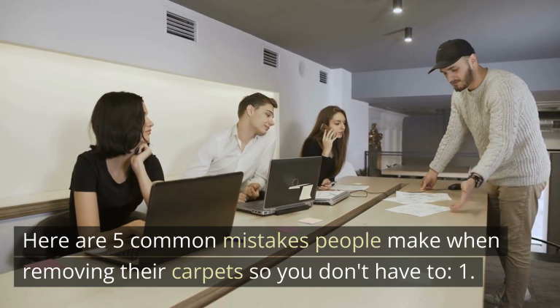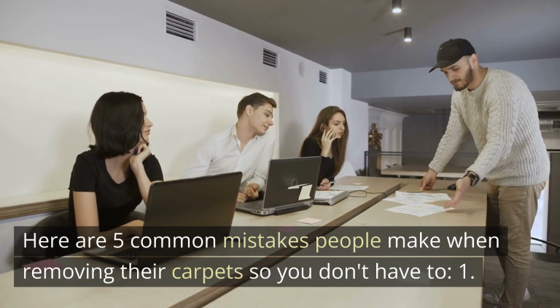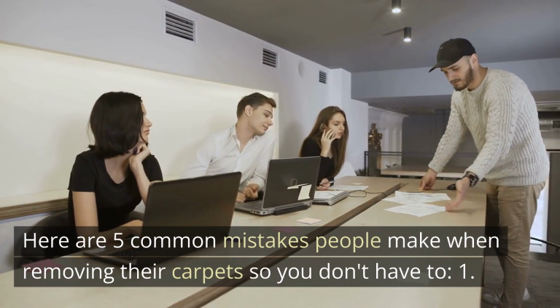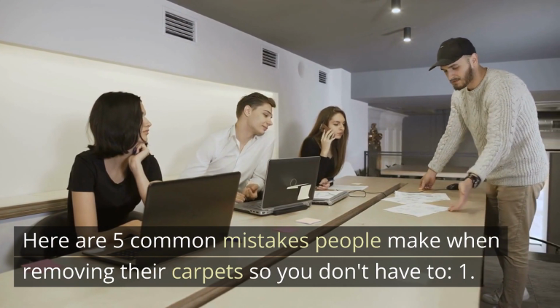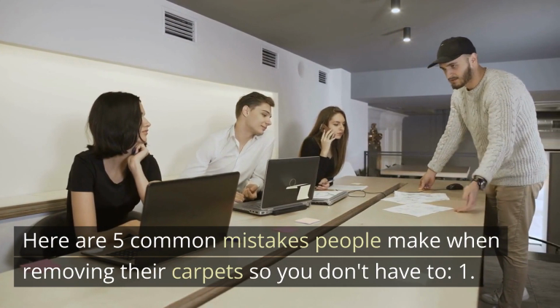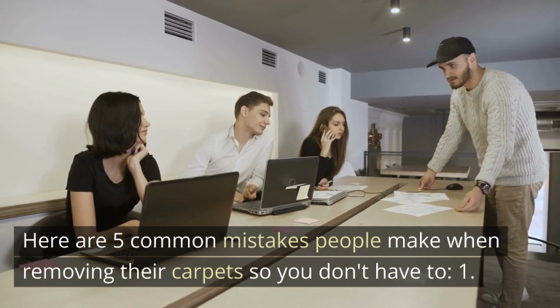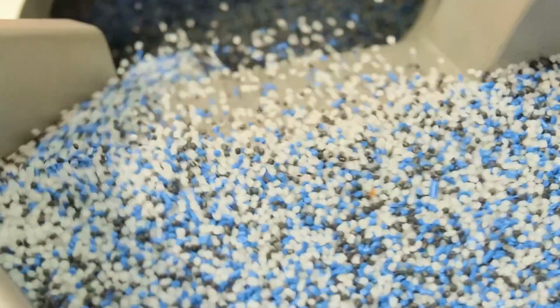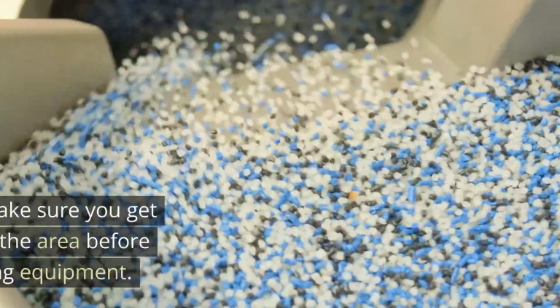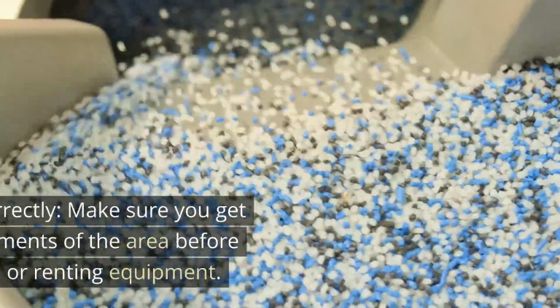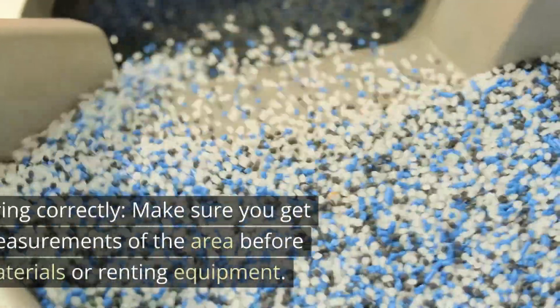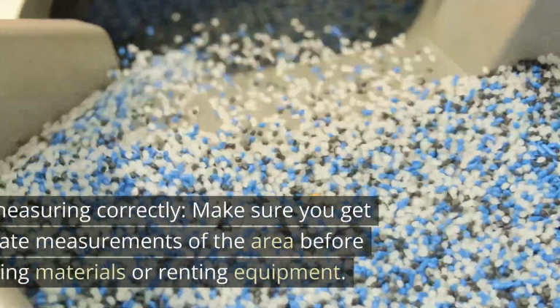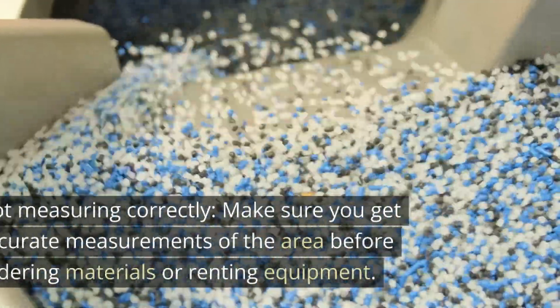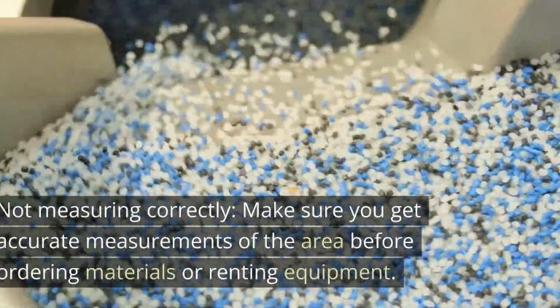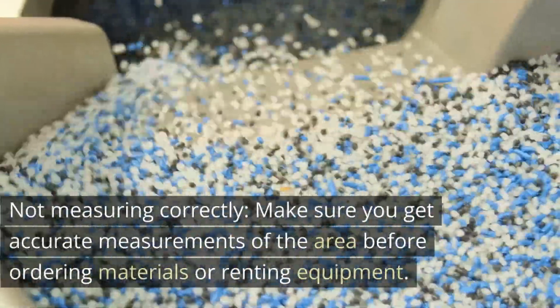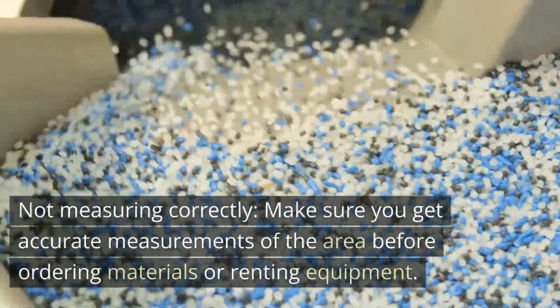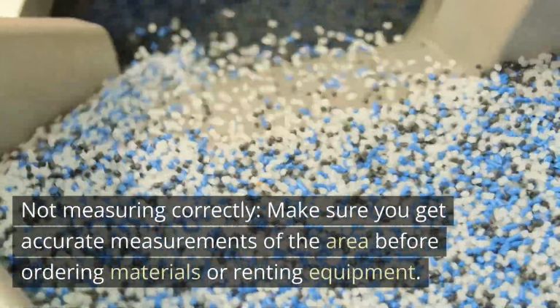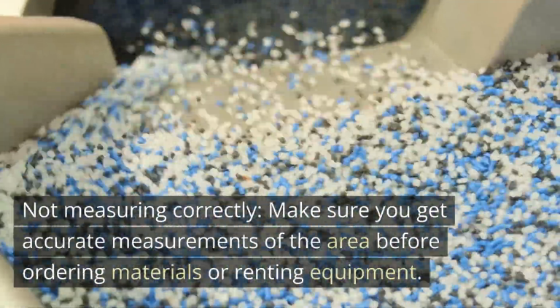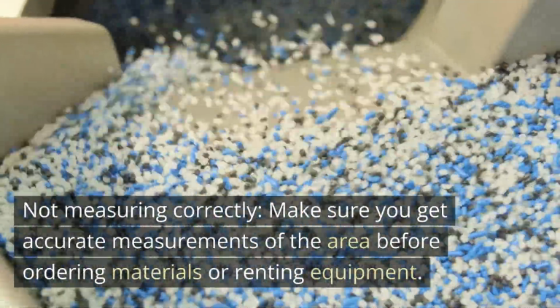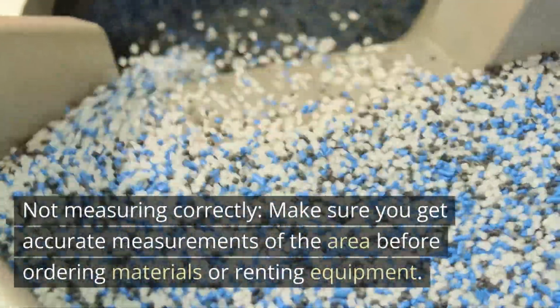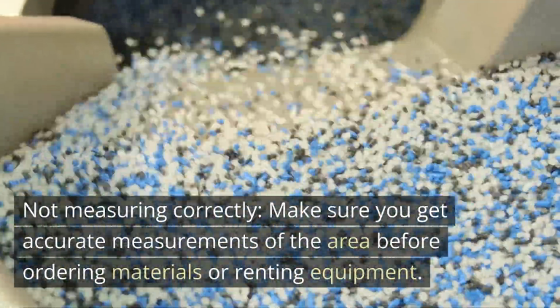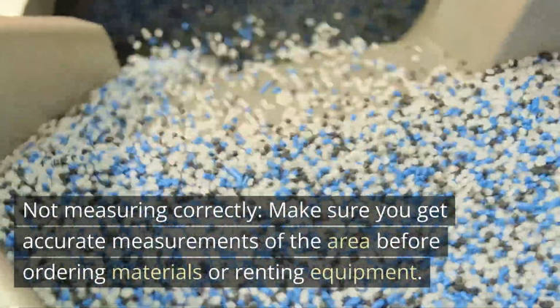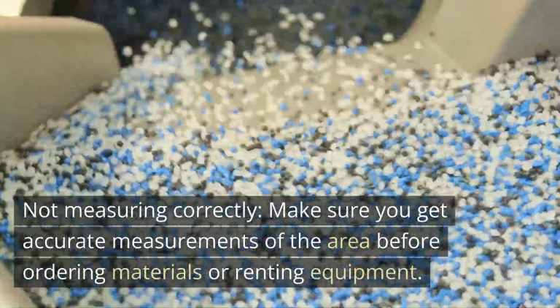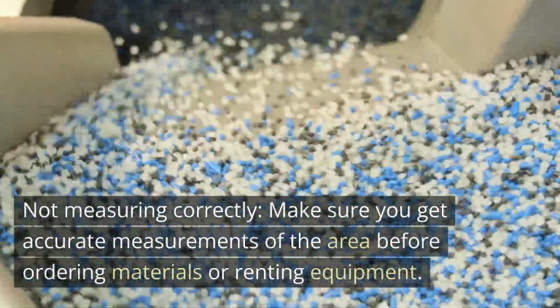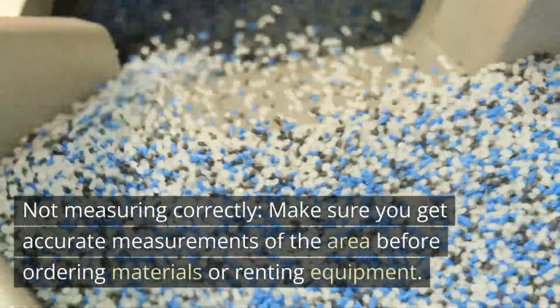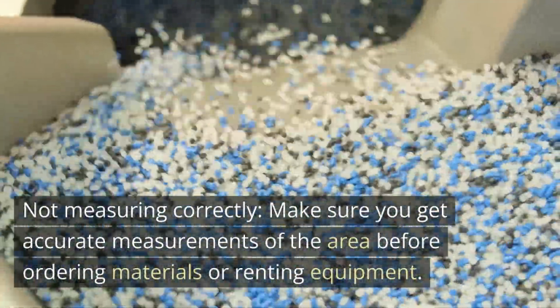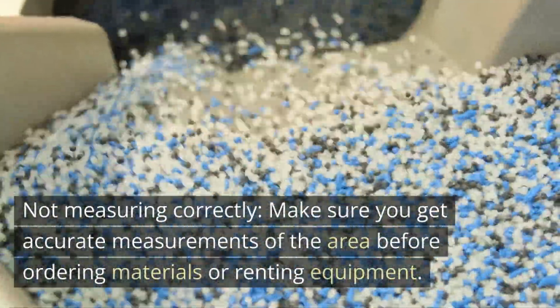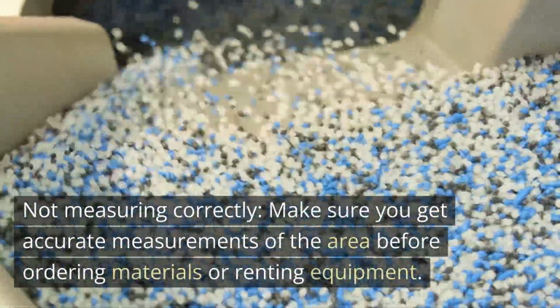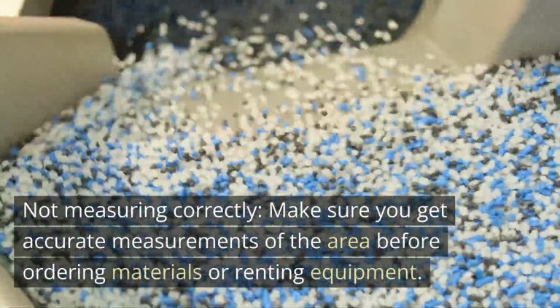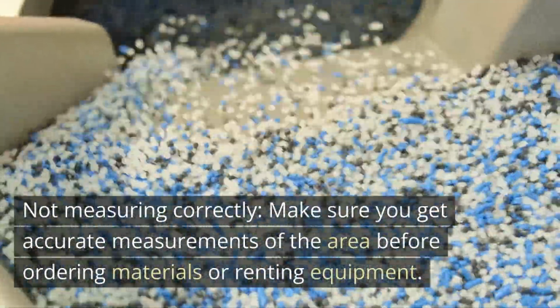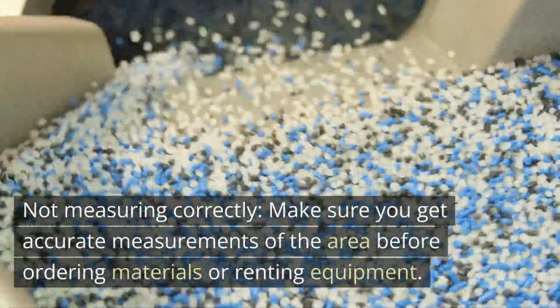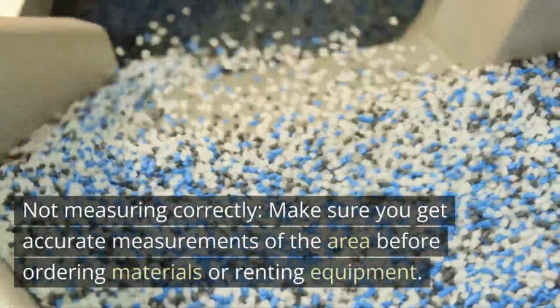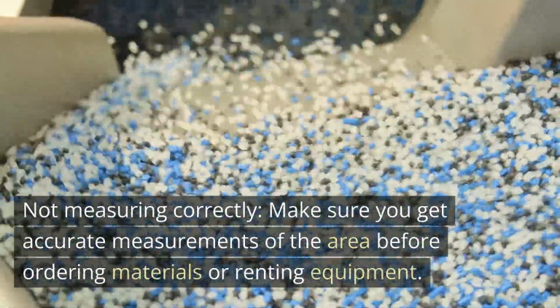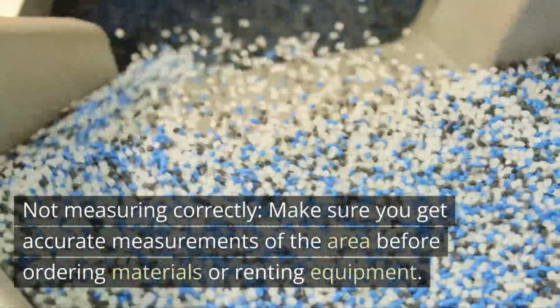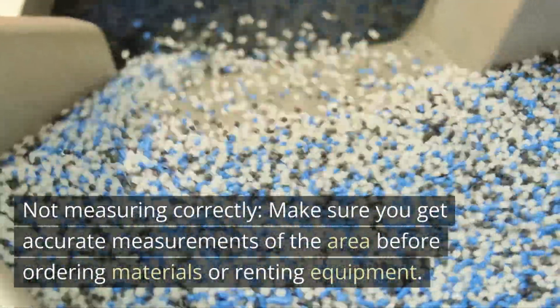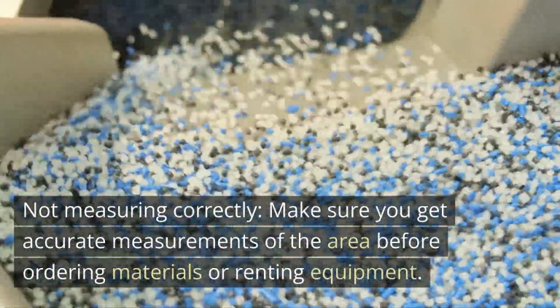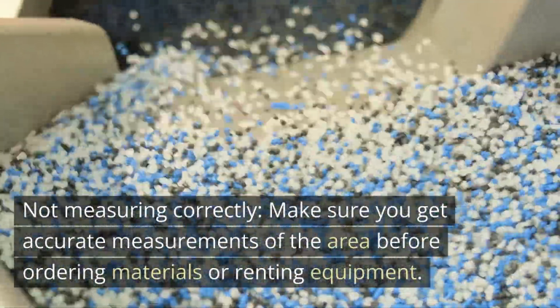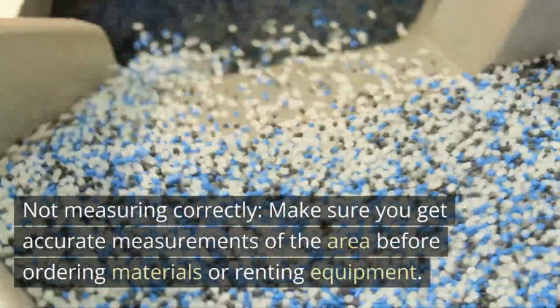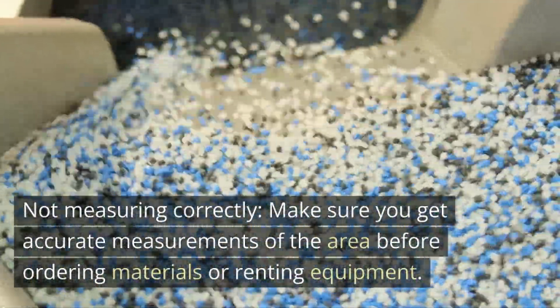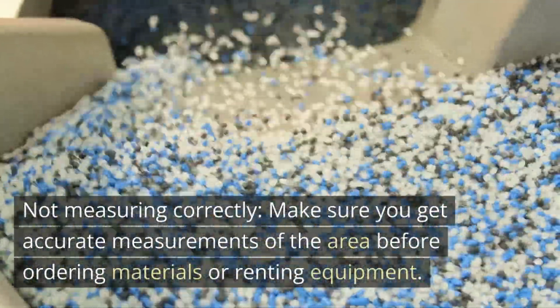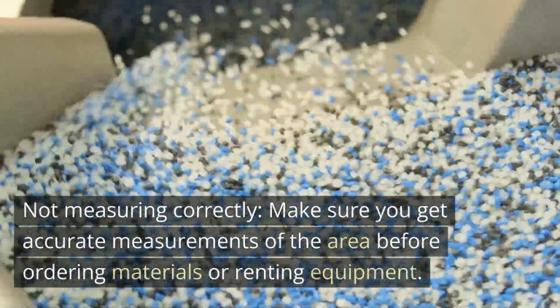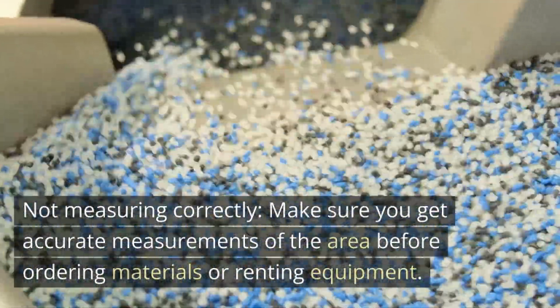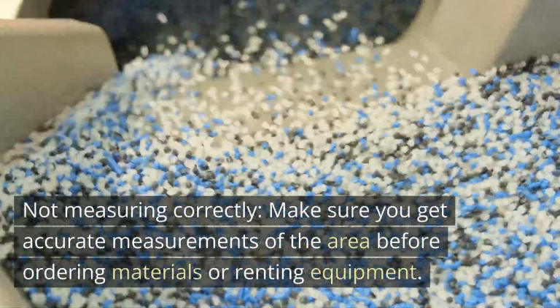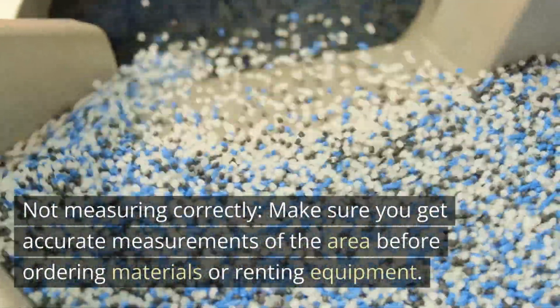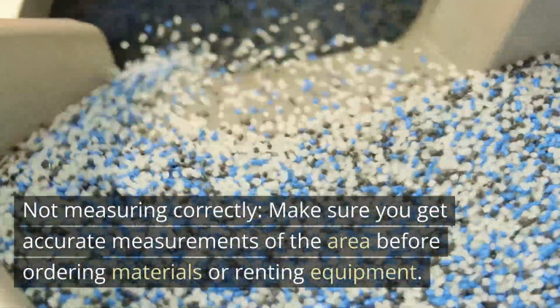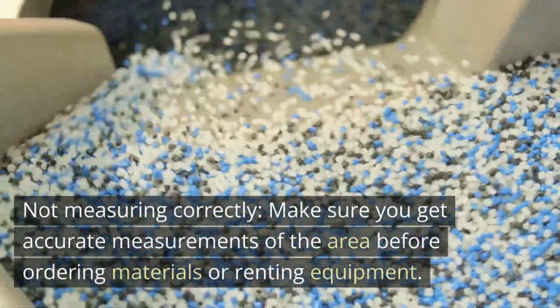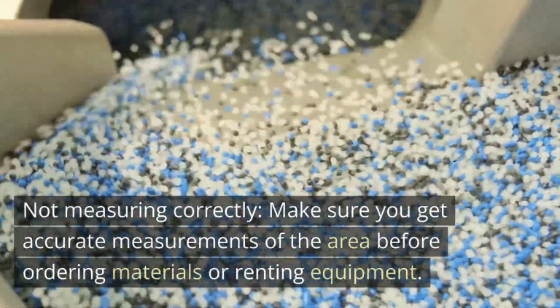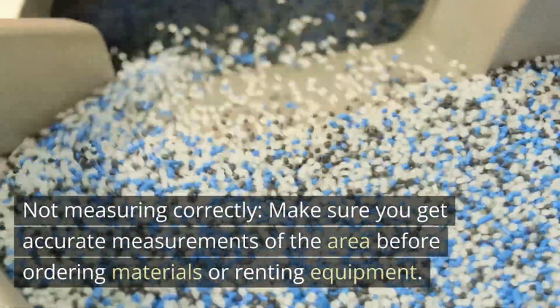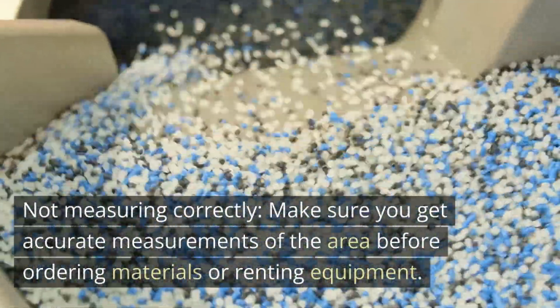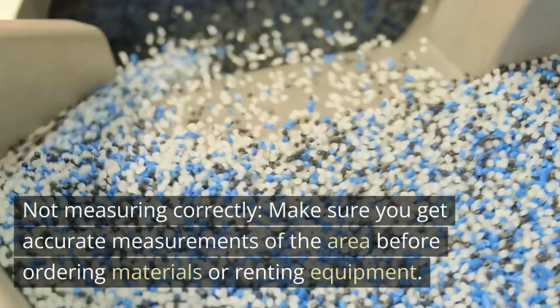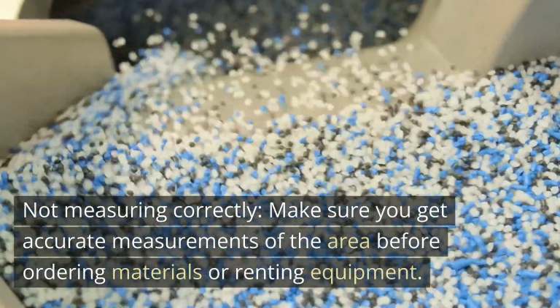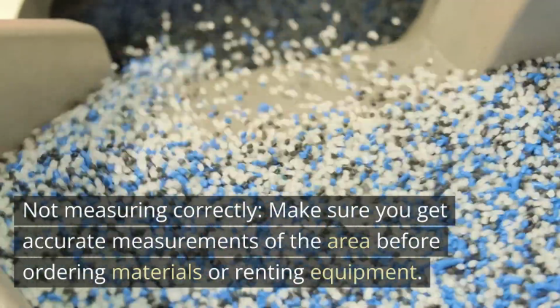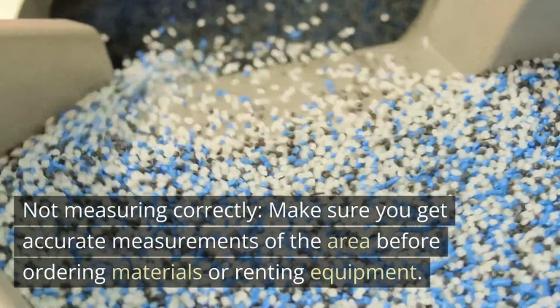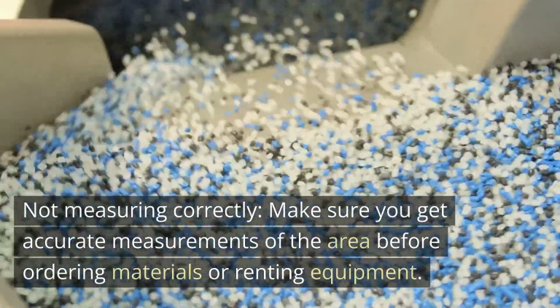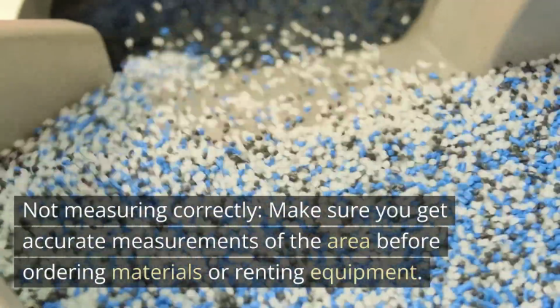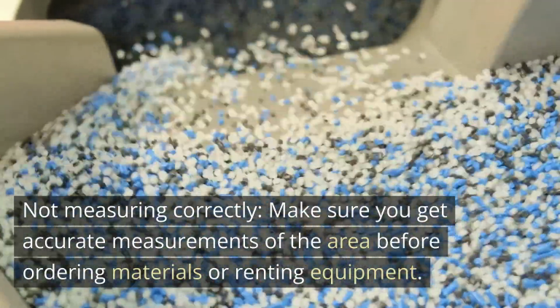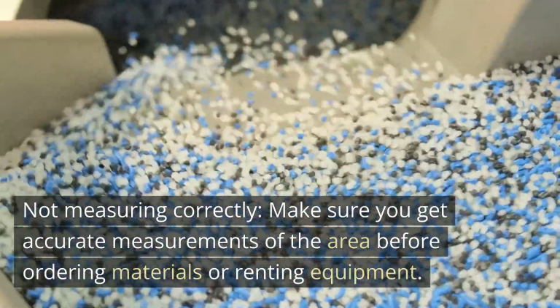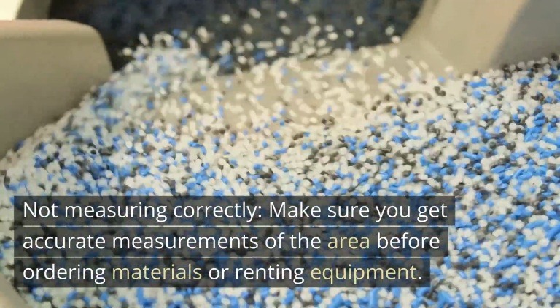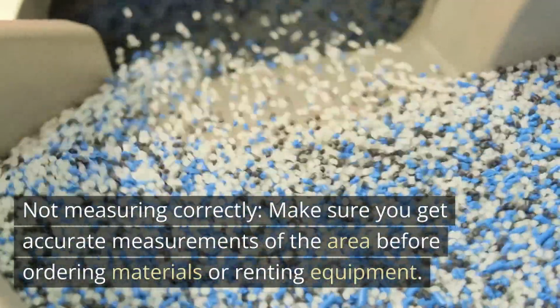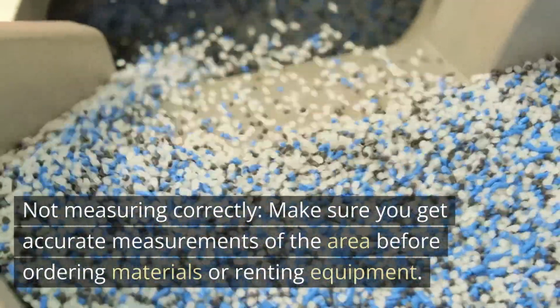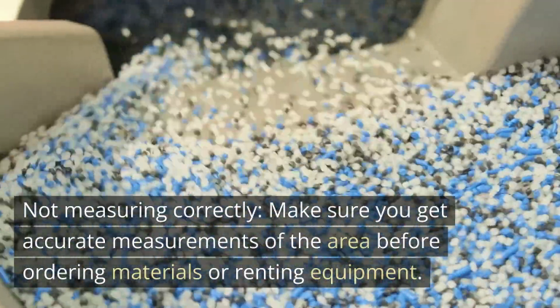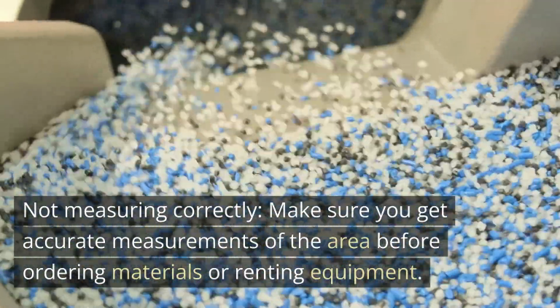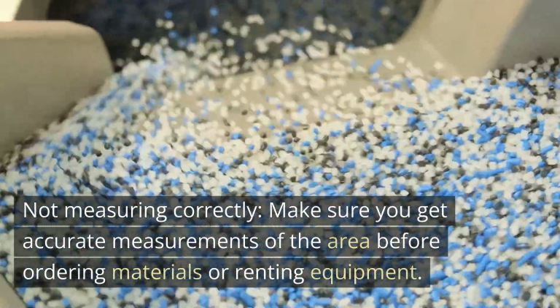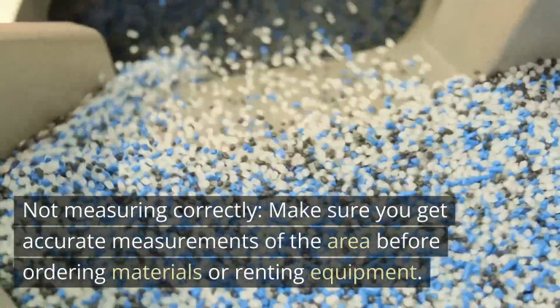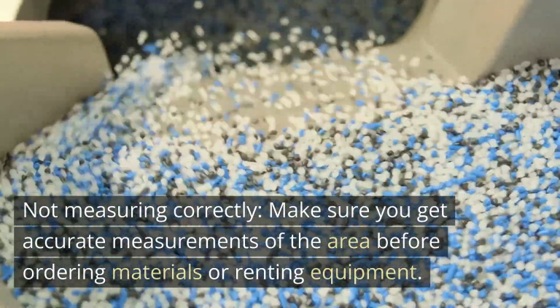Mistake 1: Not measuring correctly. Make sure you get accurate measurements of the area before ordering materials or renting equipment.